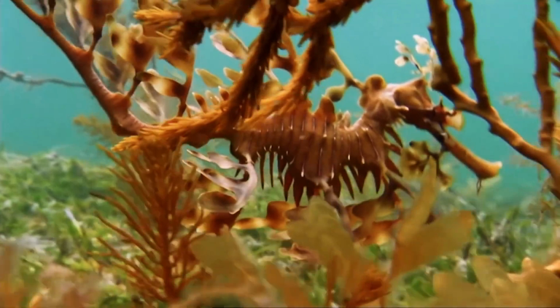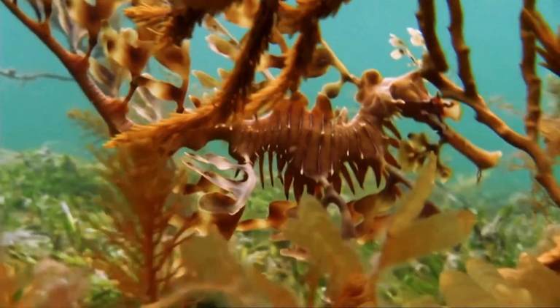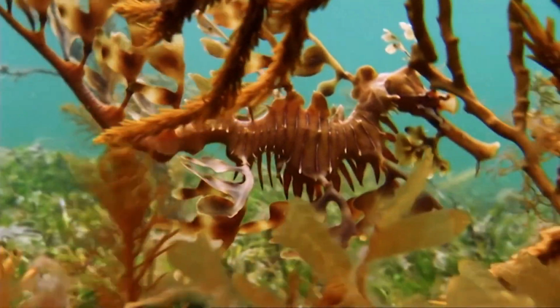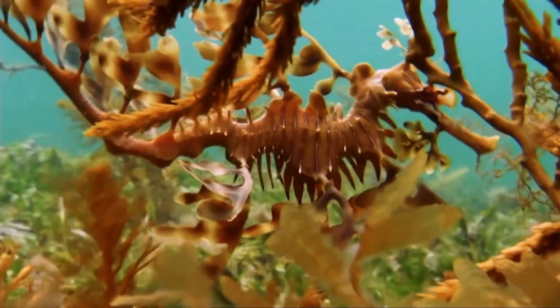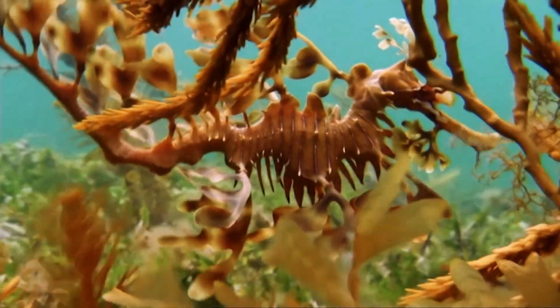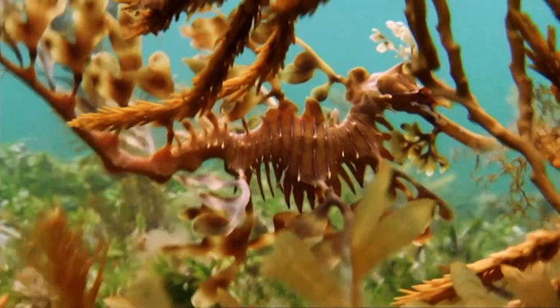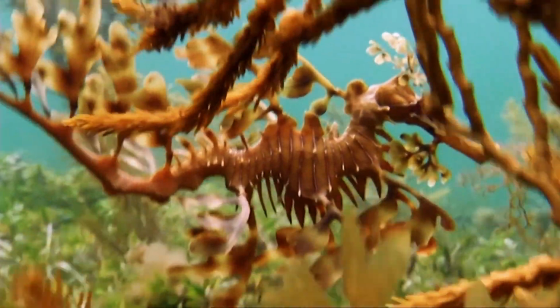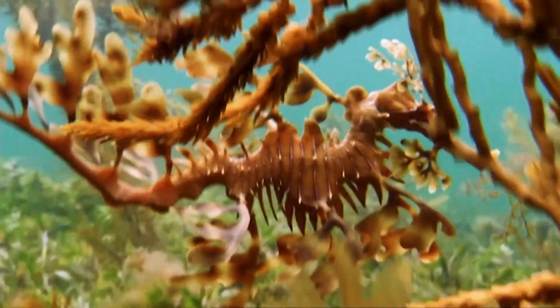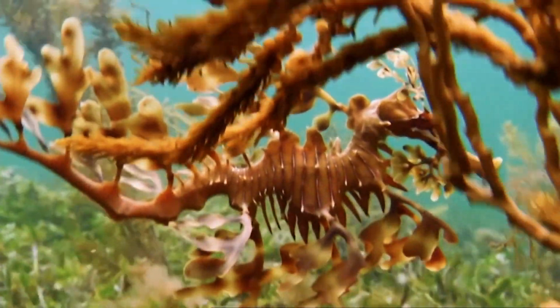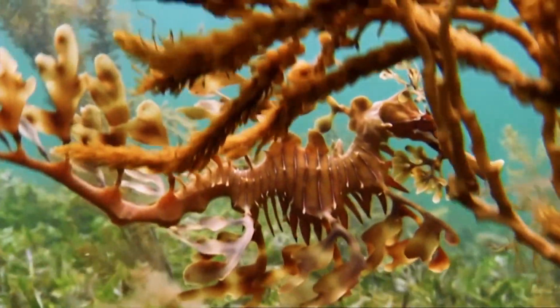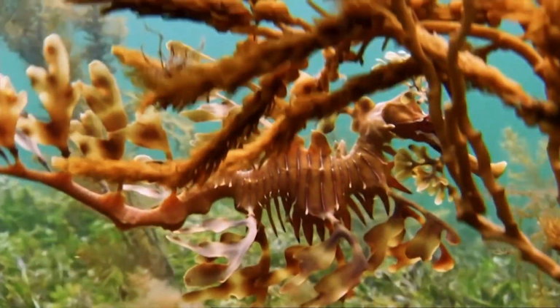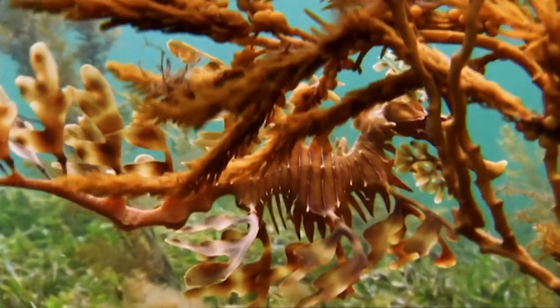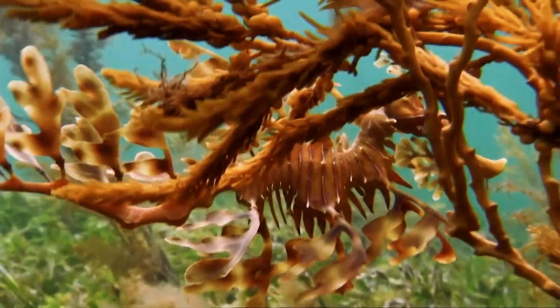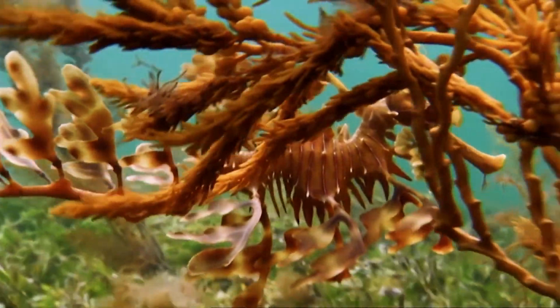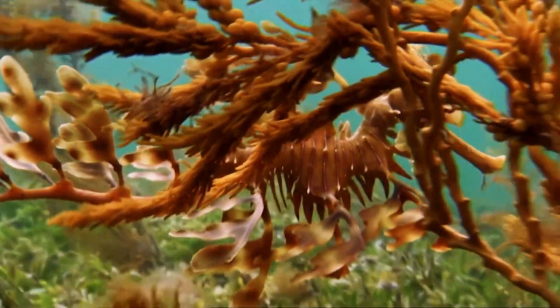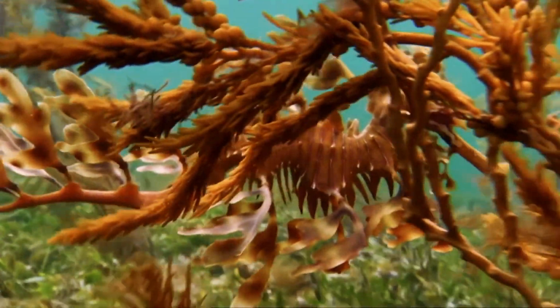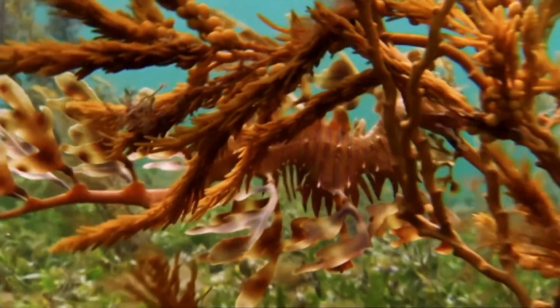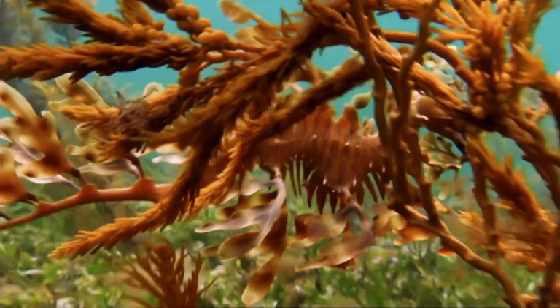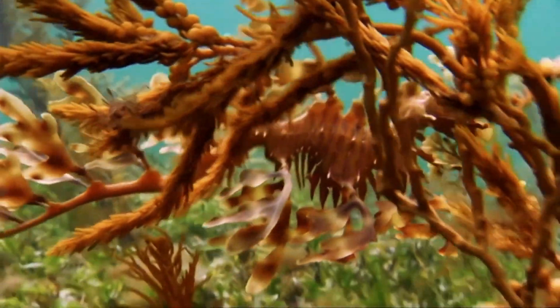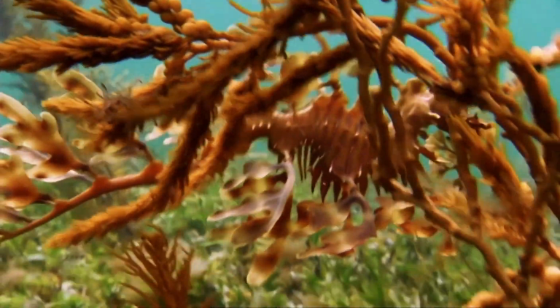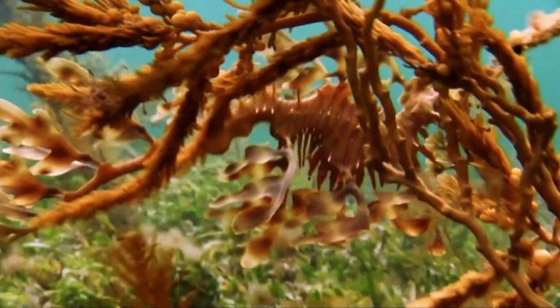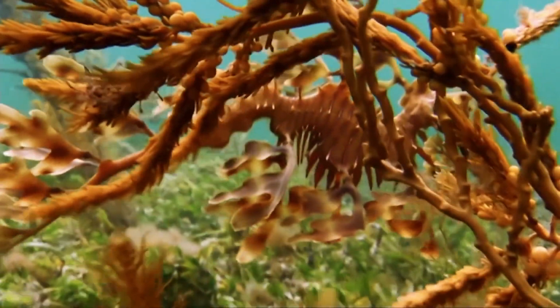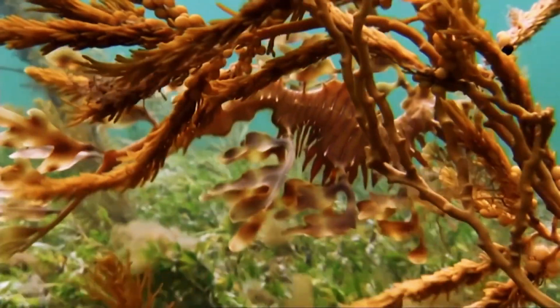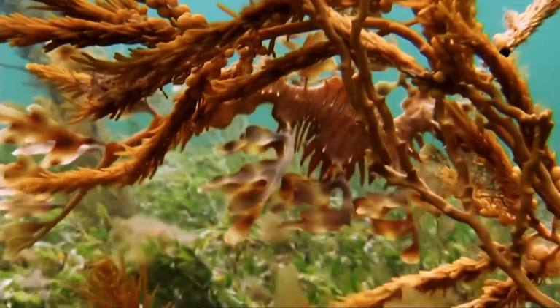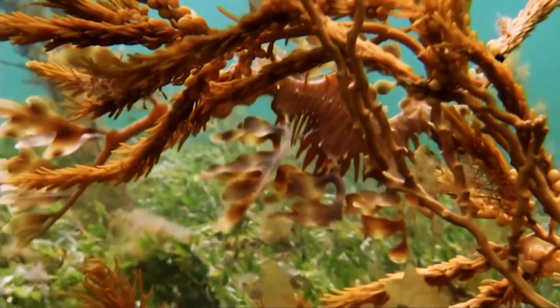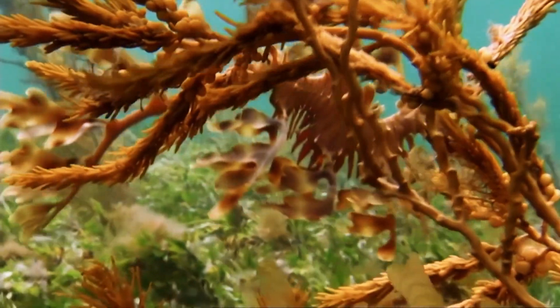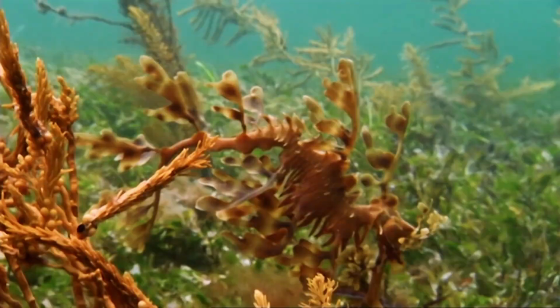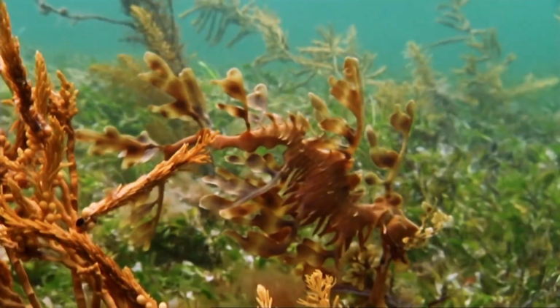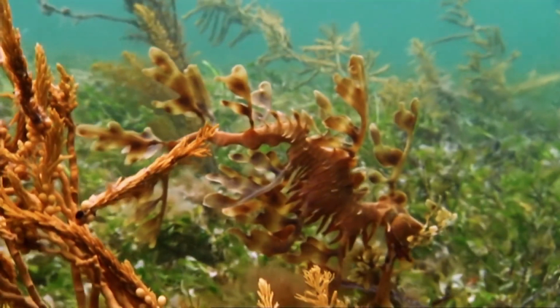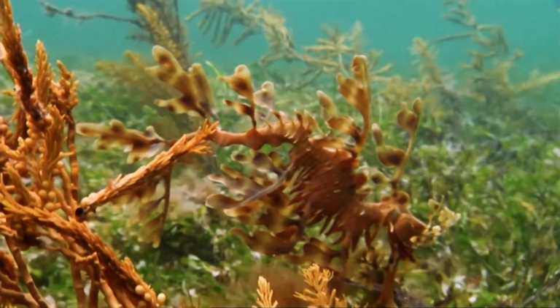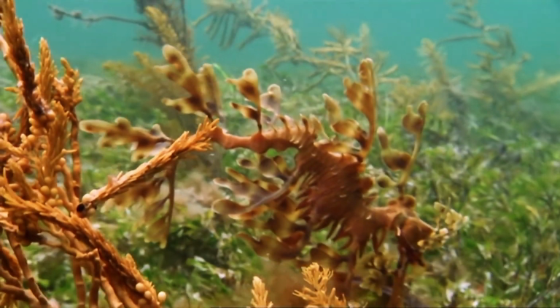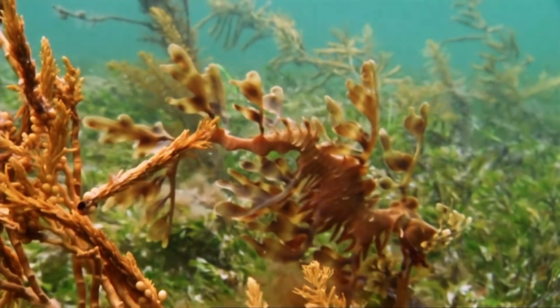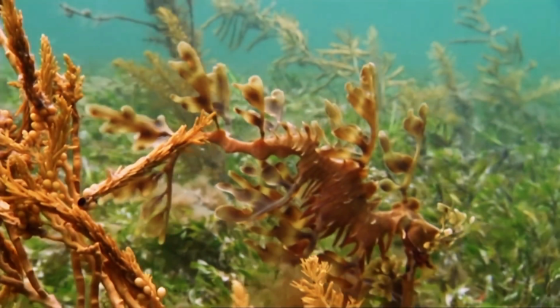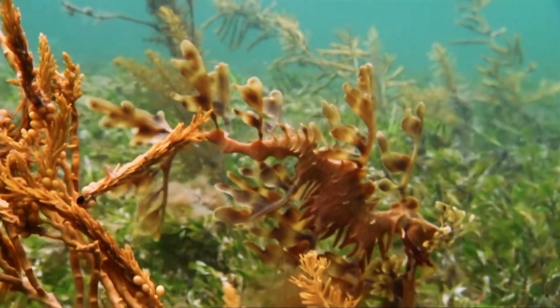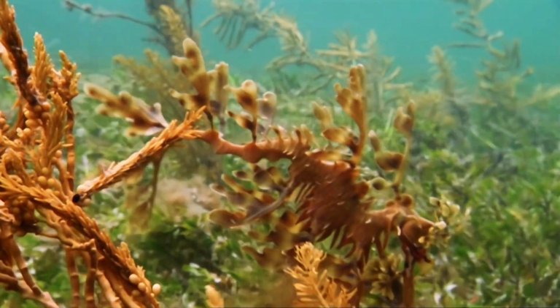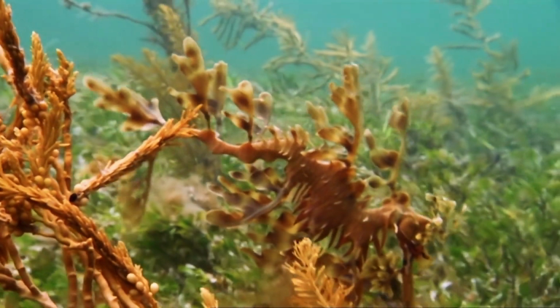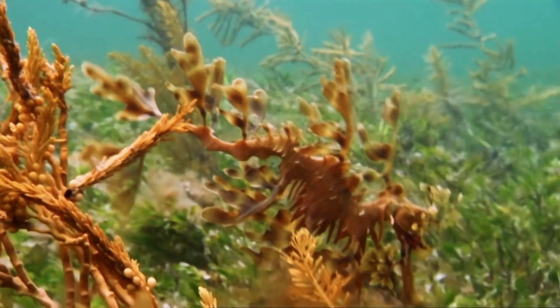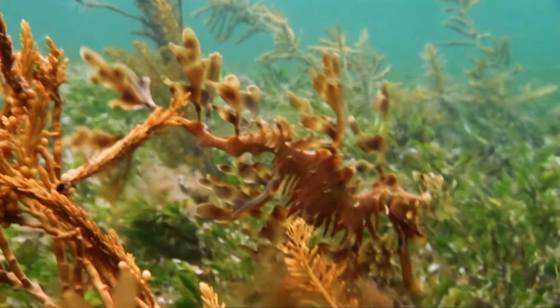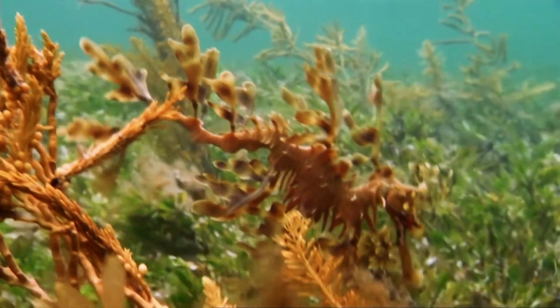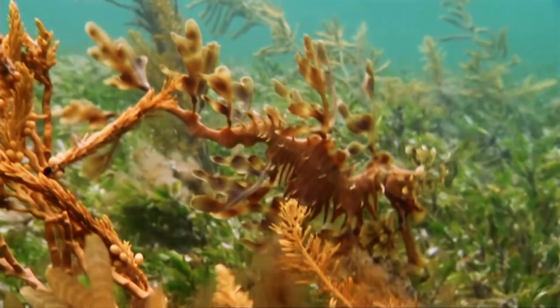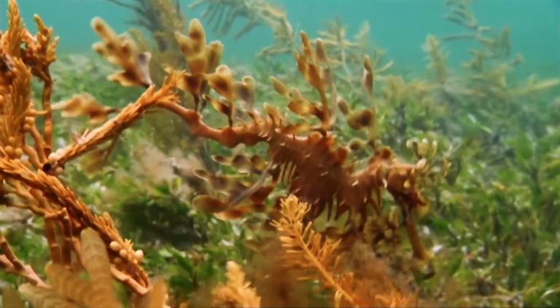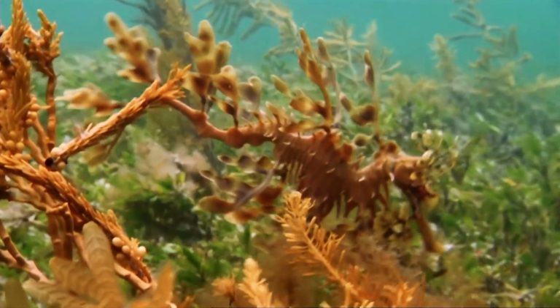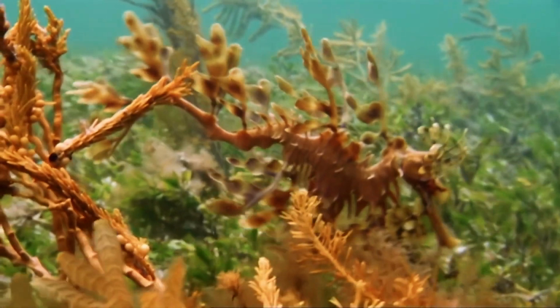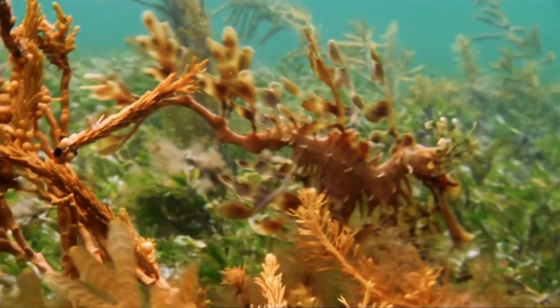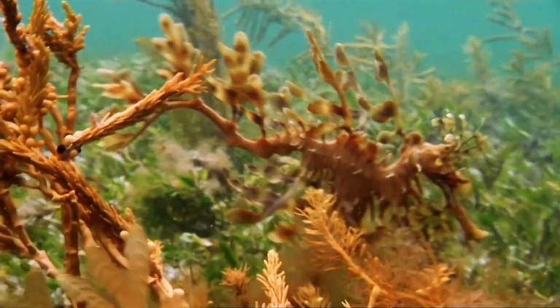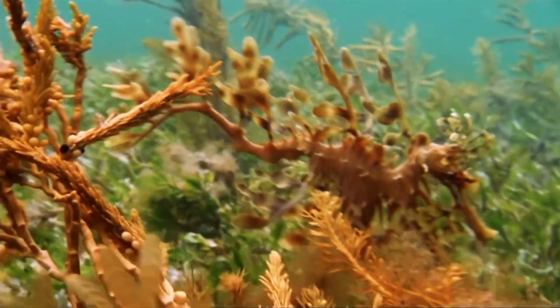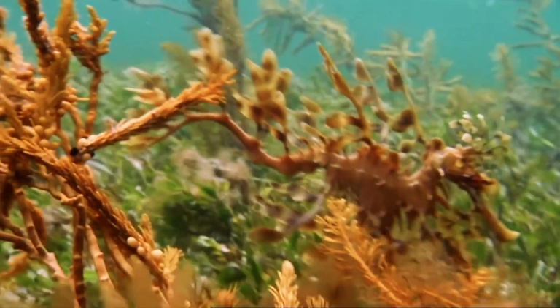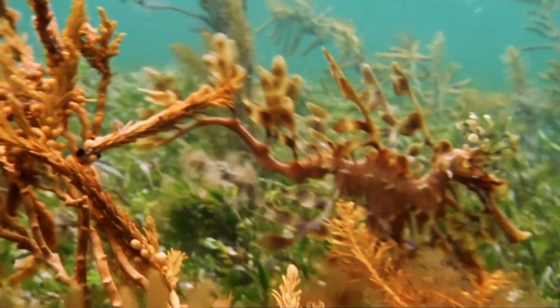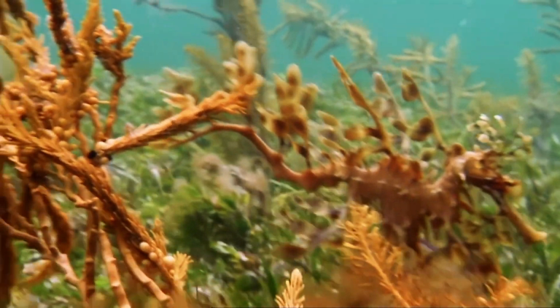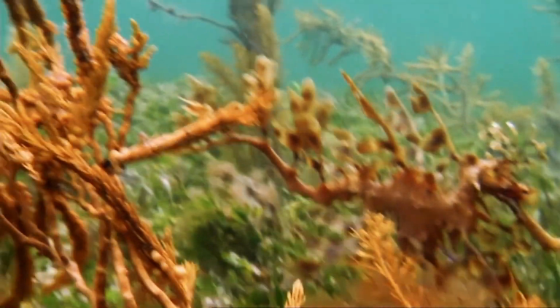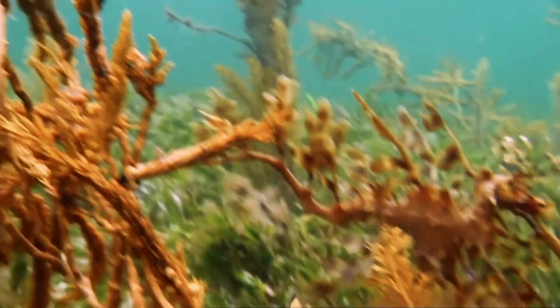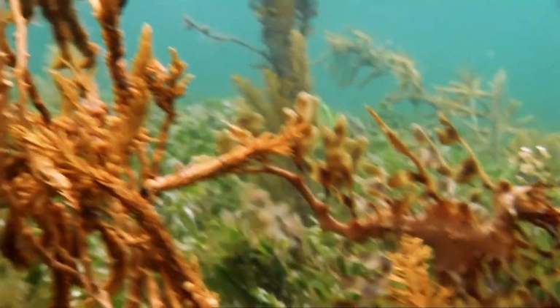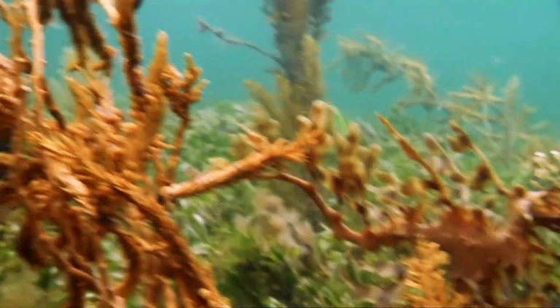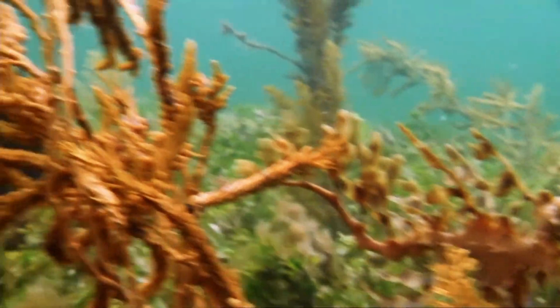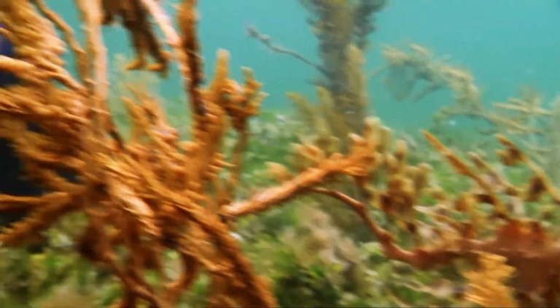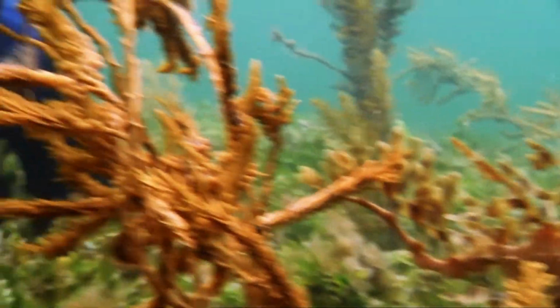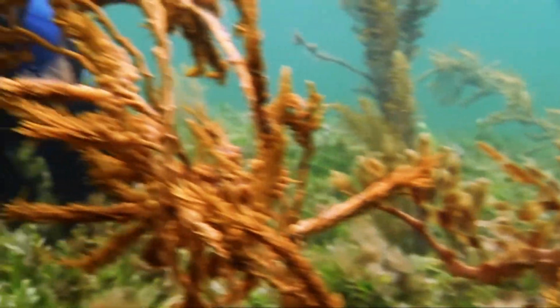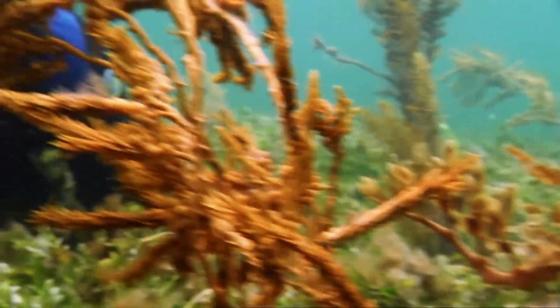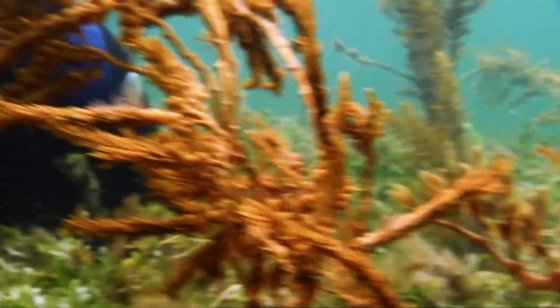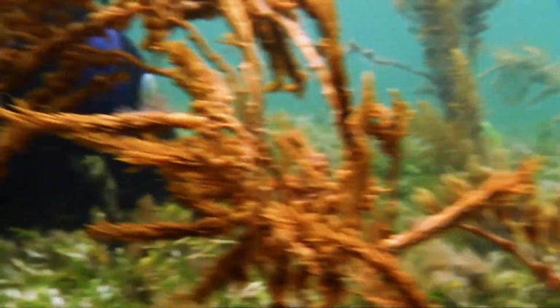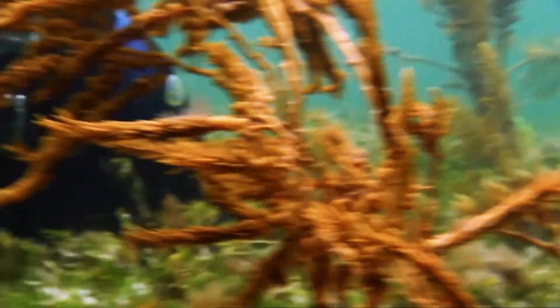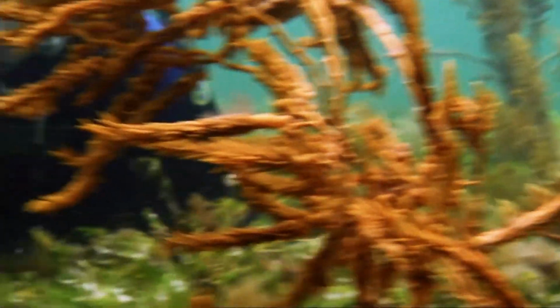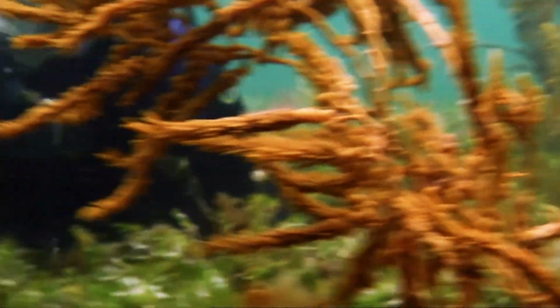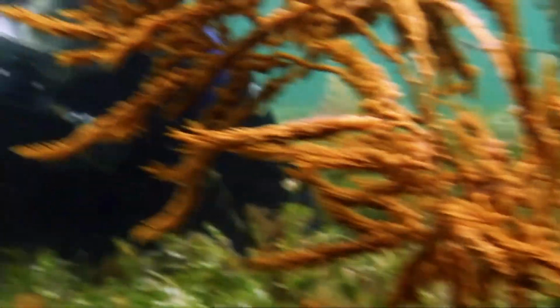There are ongoing efforts to protect this remarkable creature in real life, as it represents the complex and fragile biodiversity of our oceans.